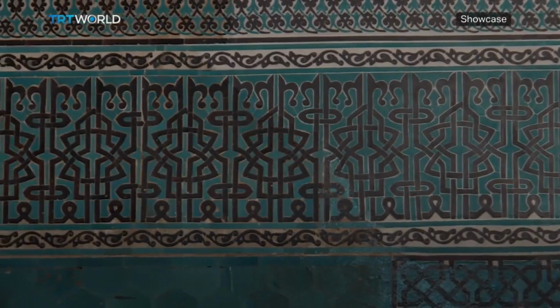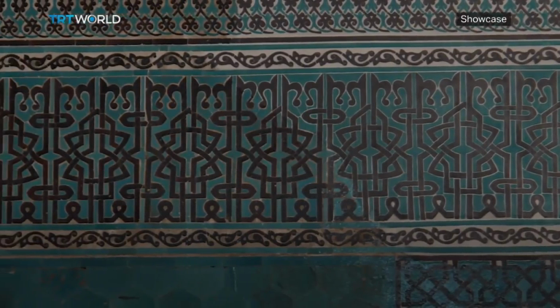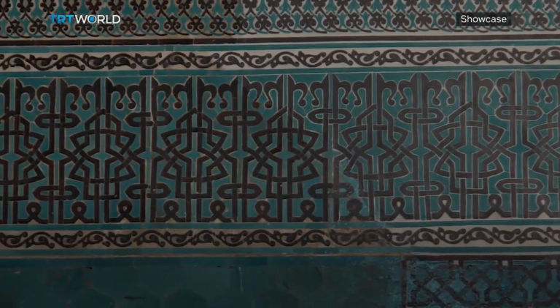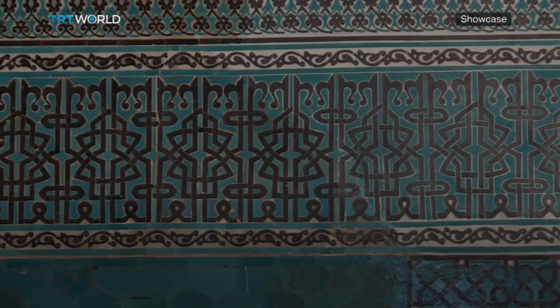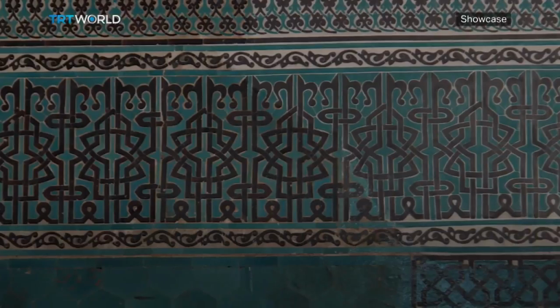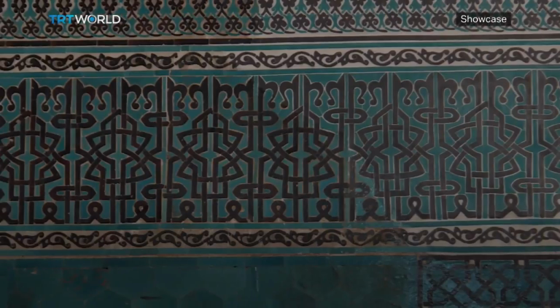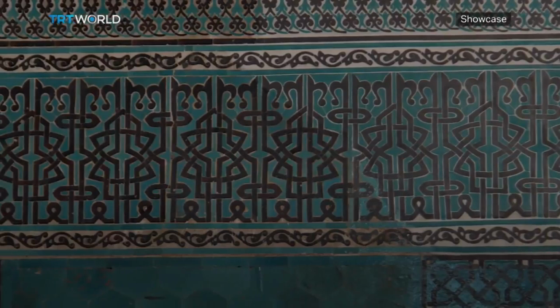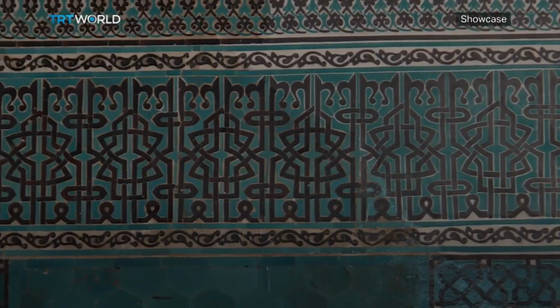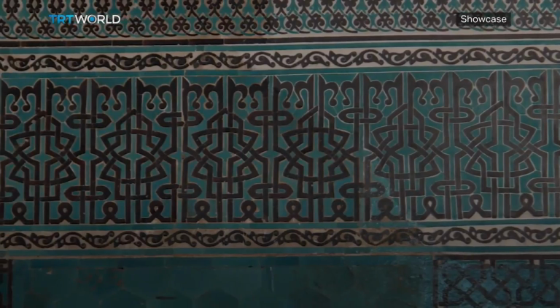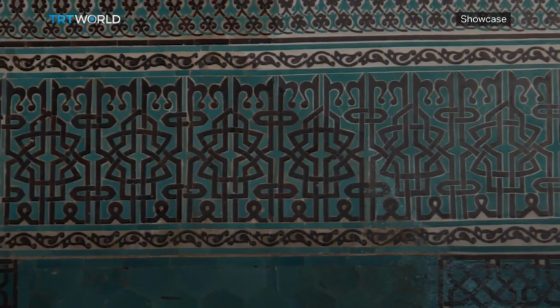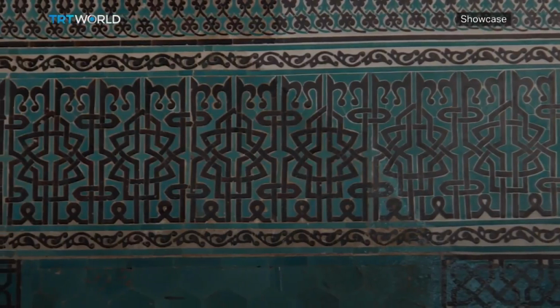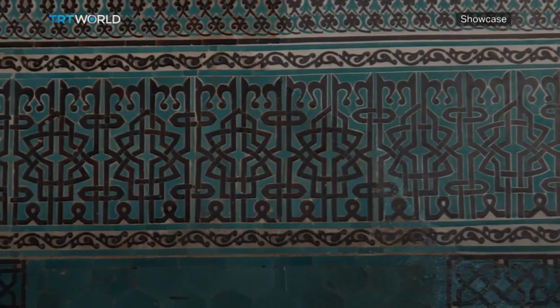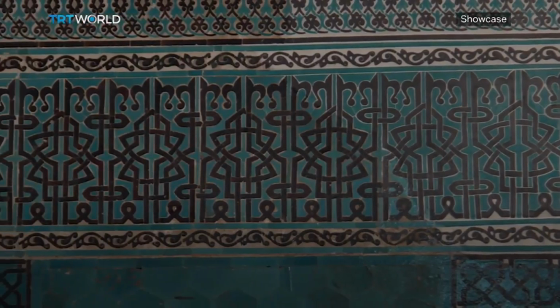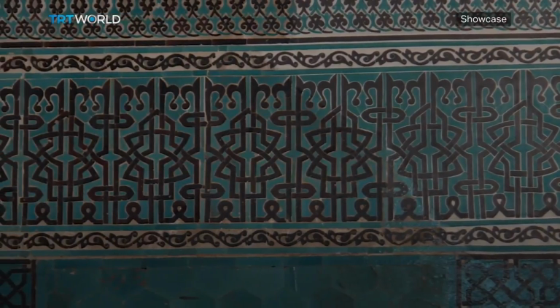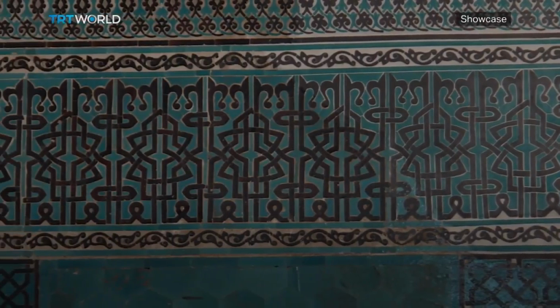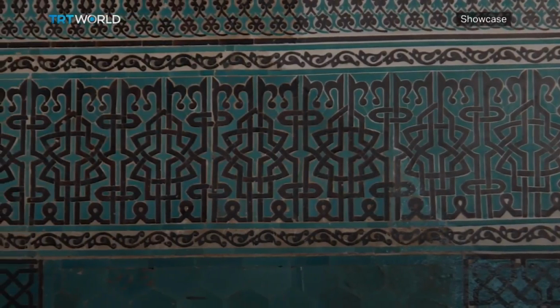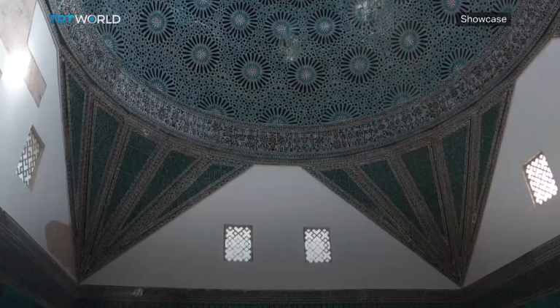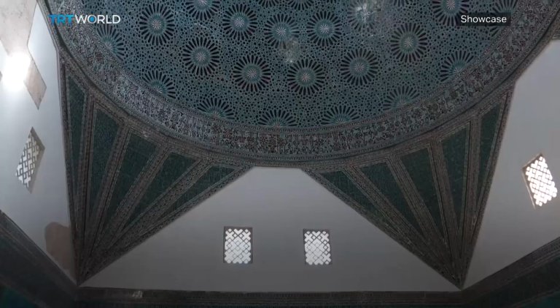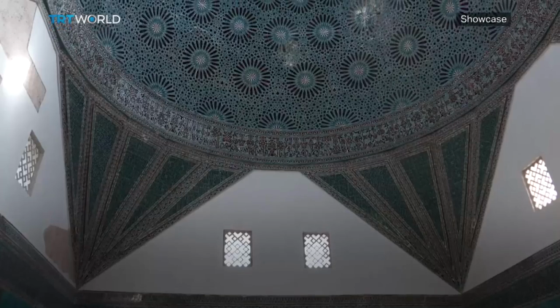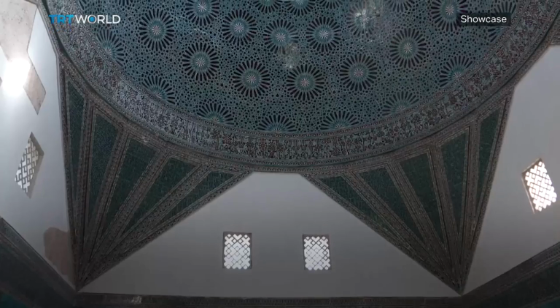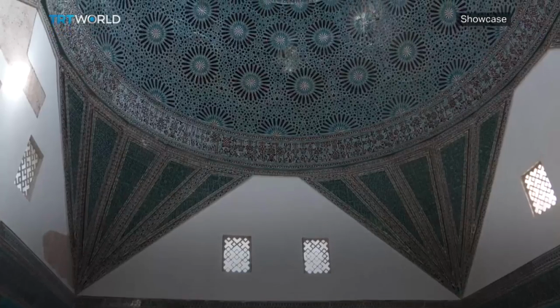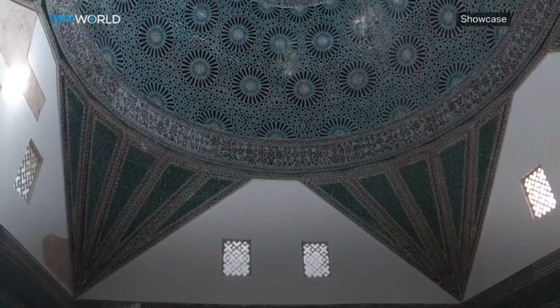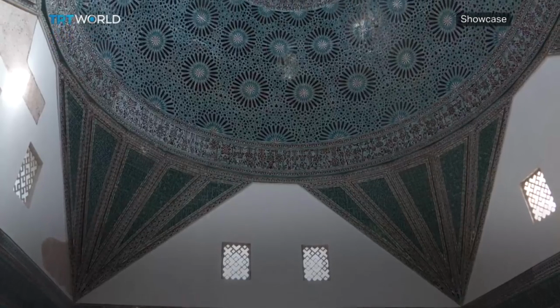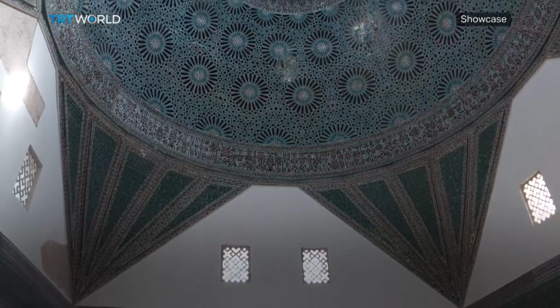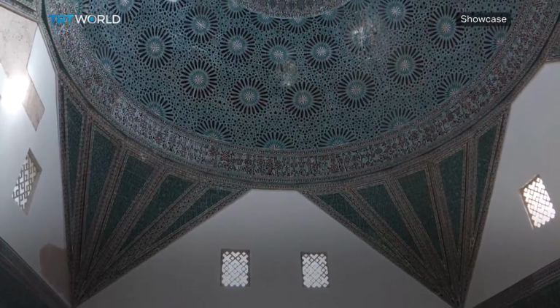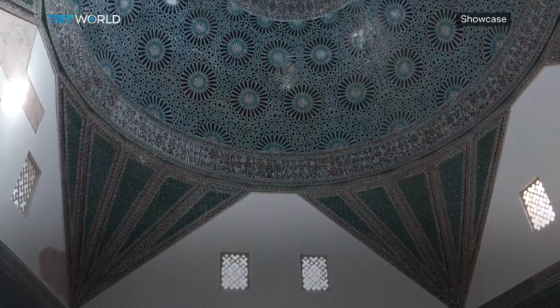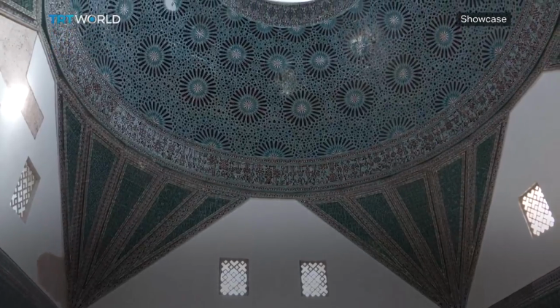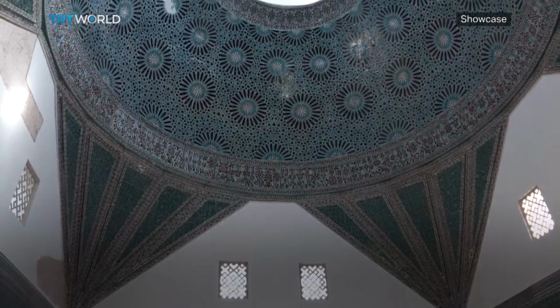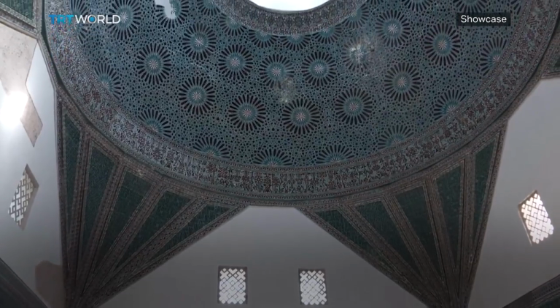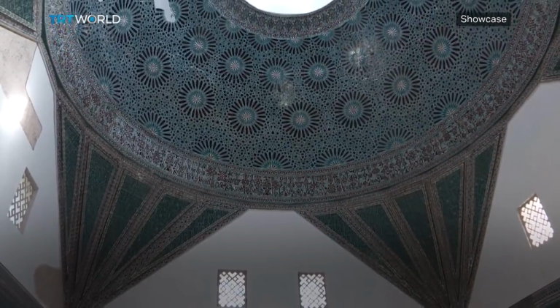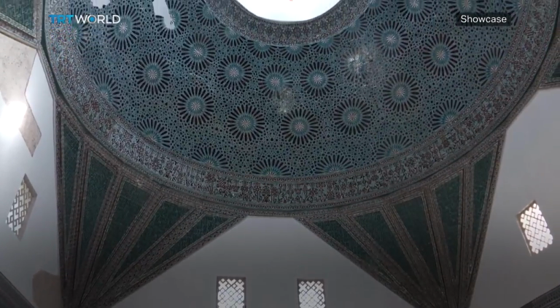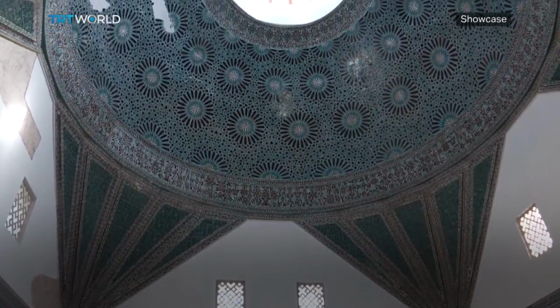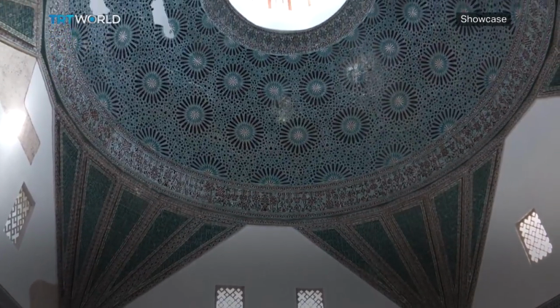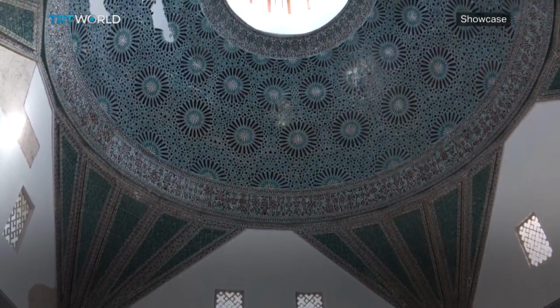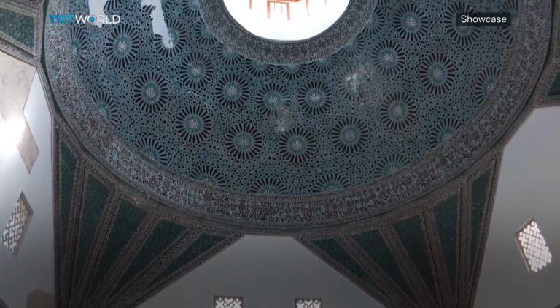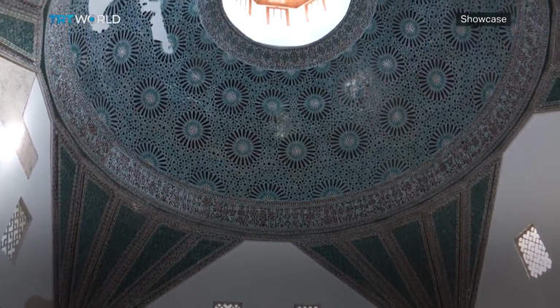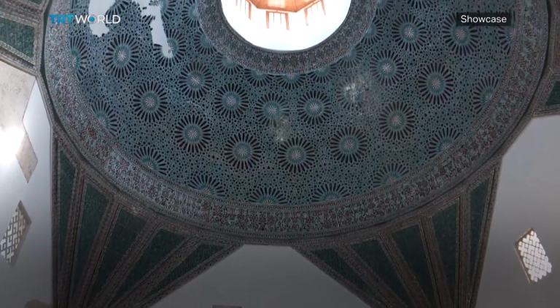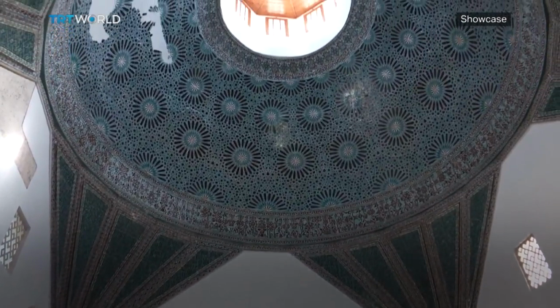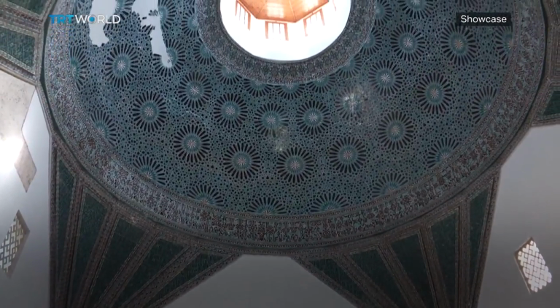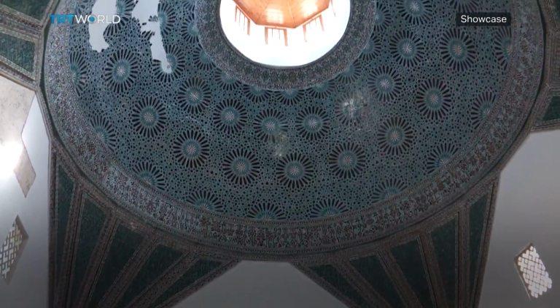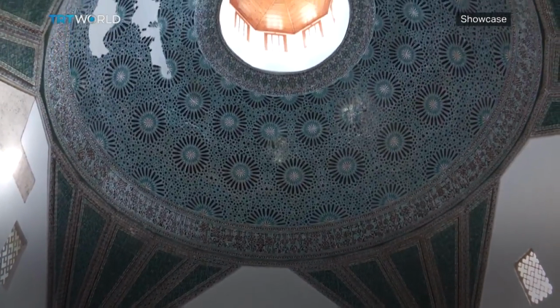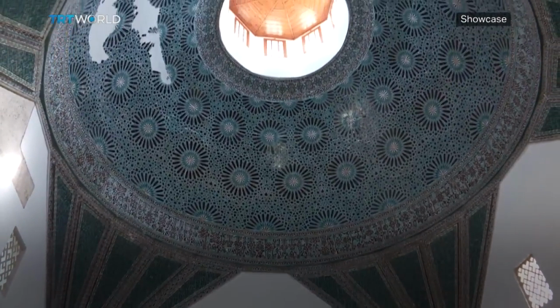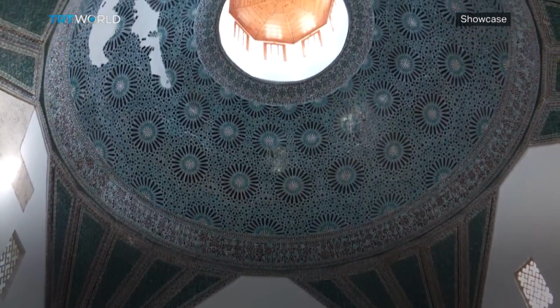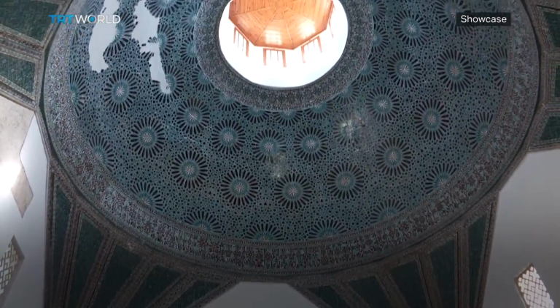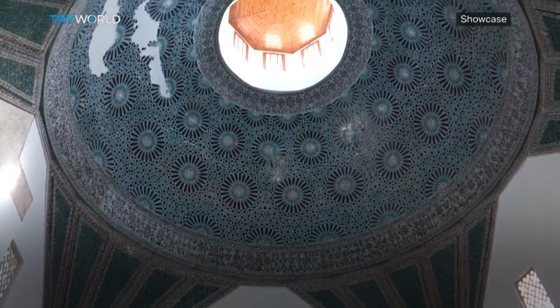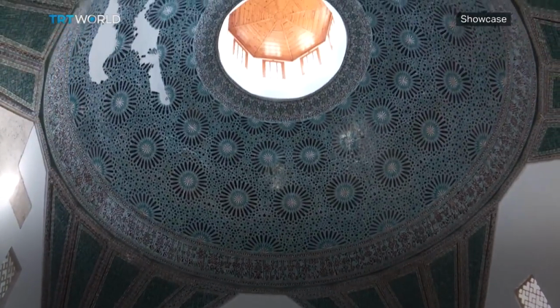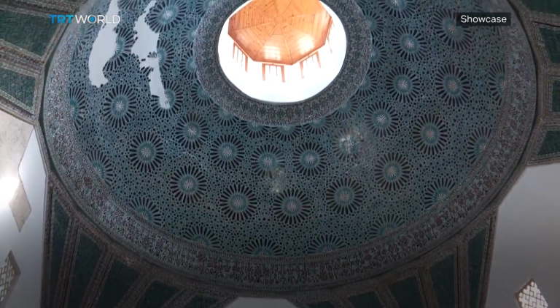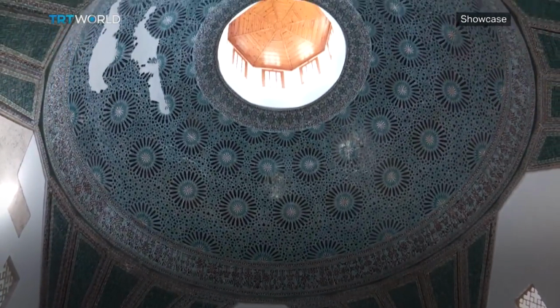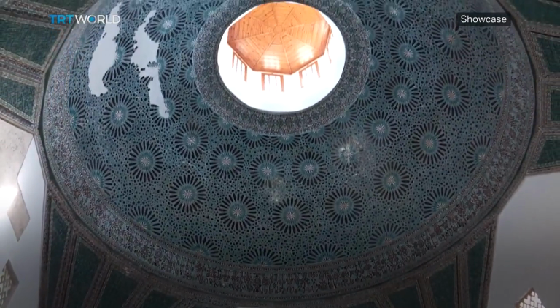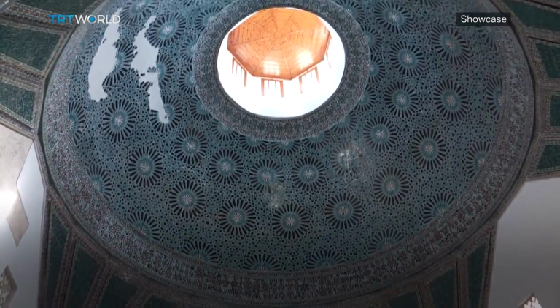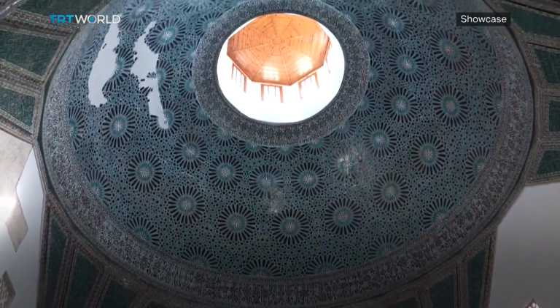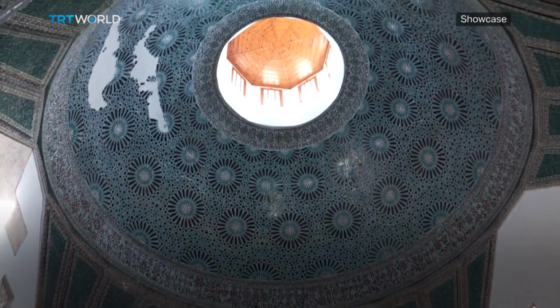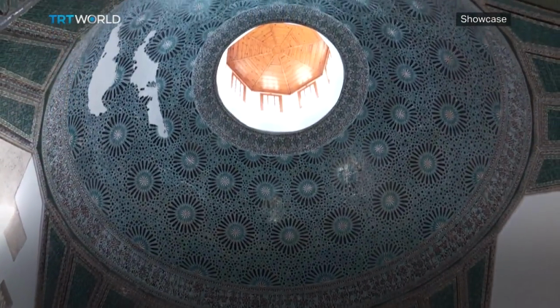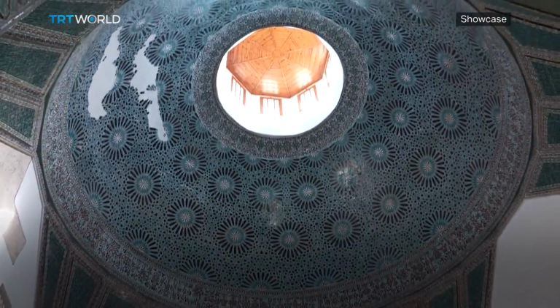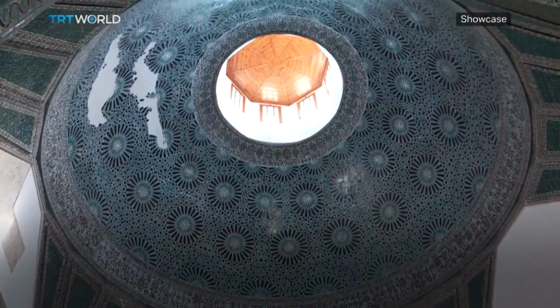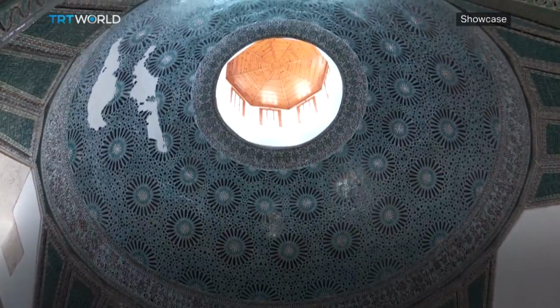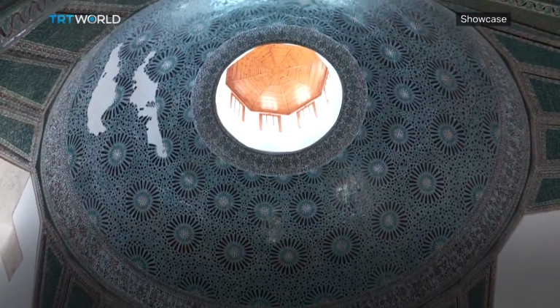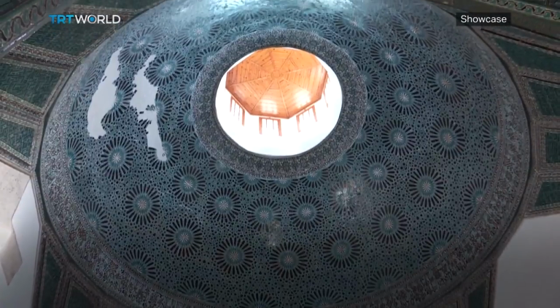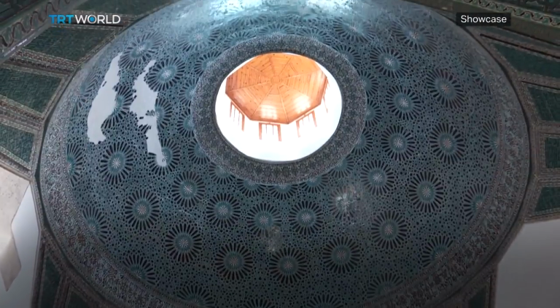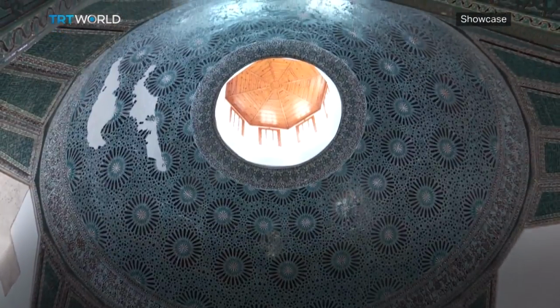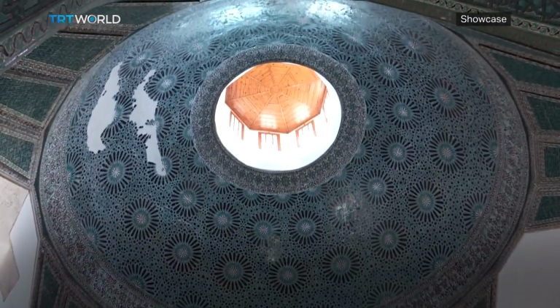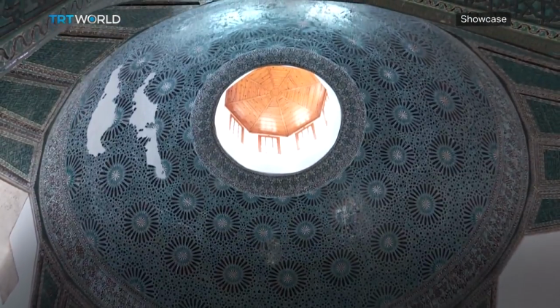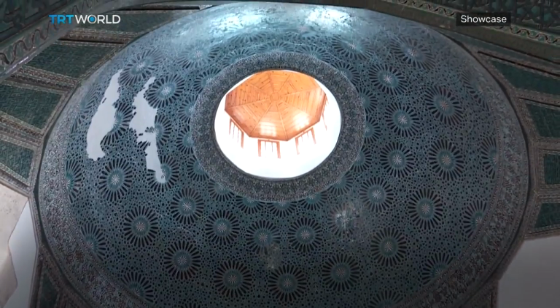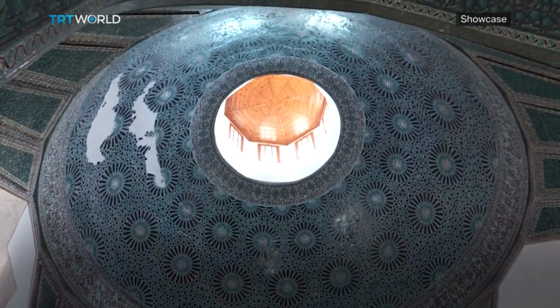And while some of it may be decomposed, the centerpiece of the whole madrasa is still, without a doubt, the dome.